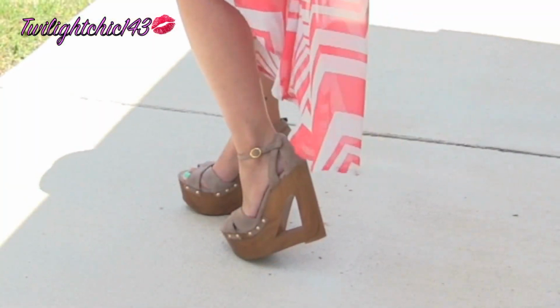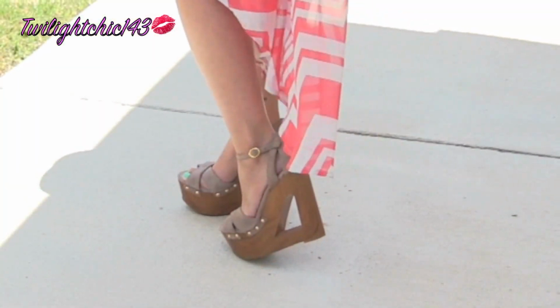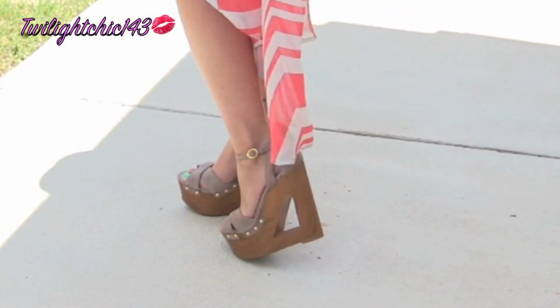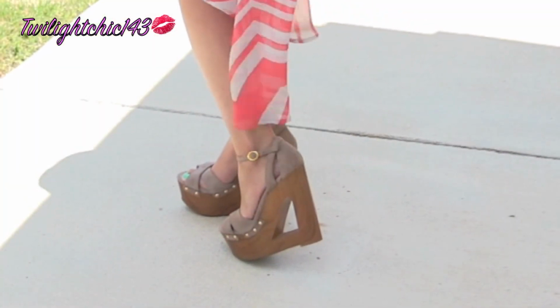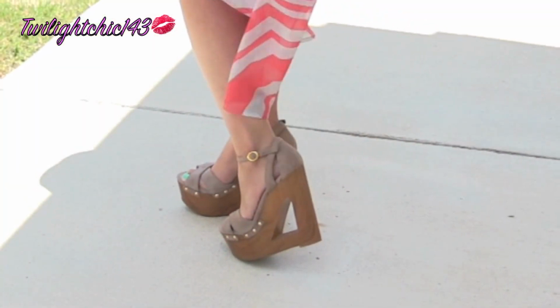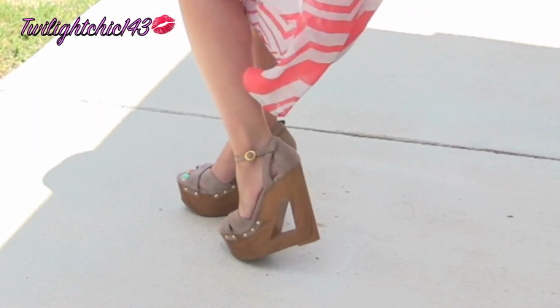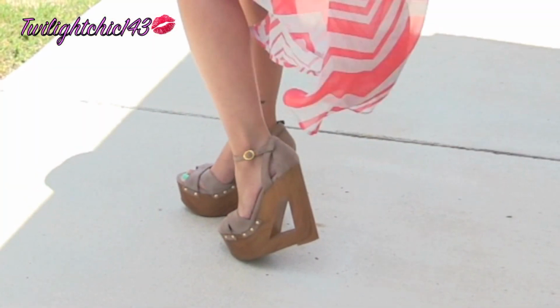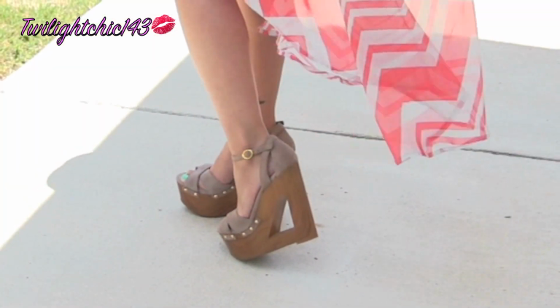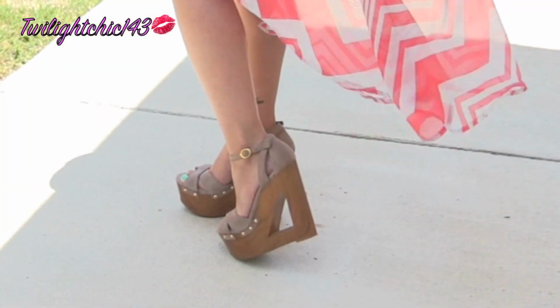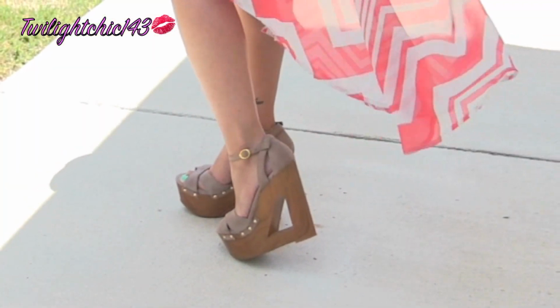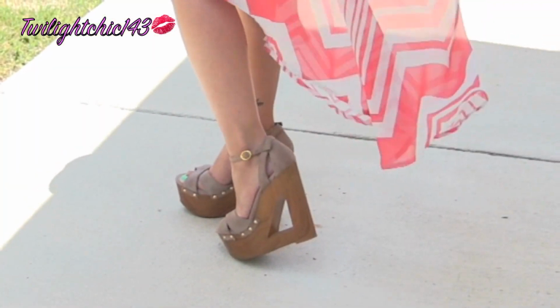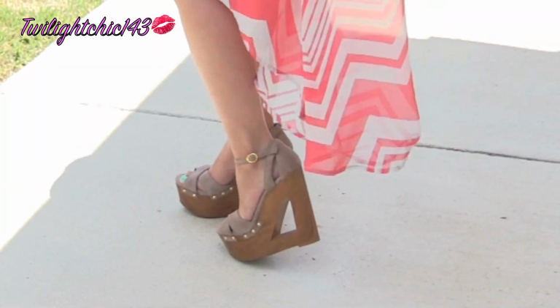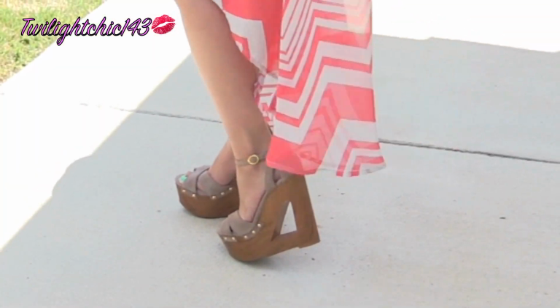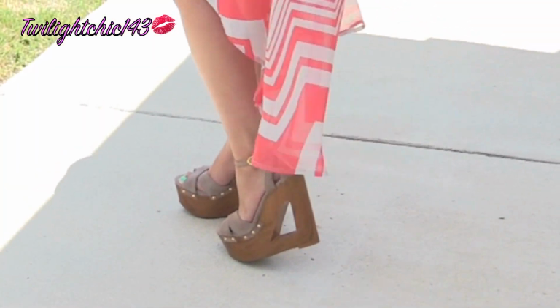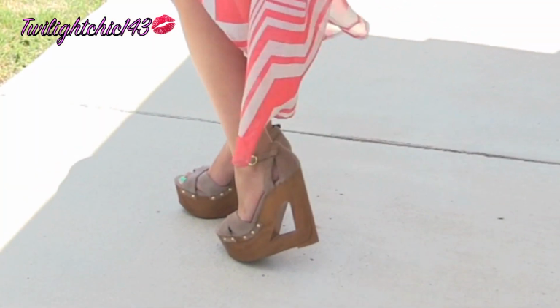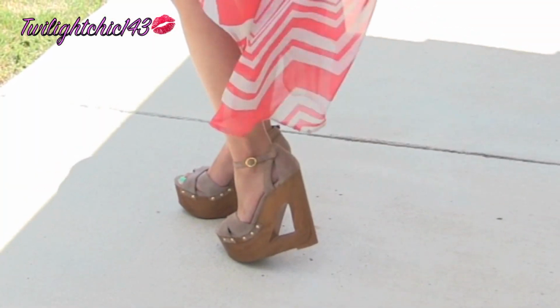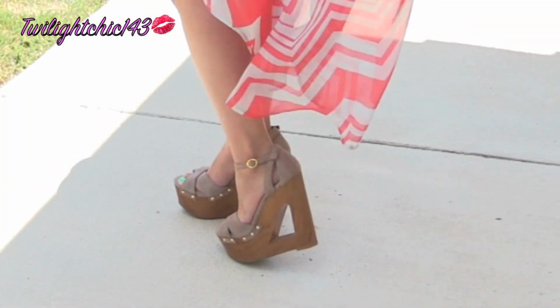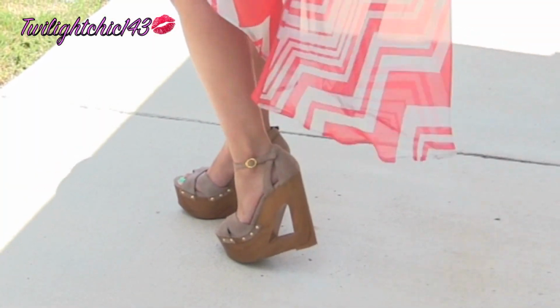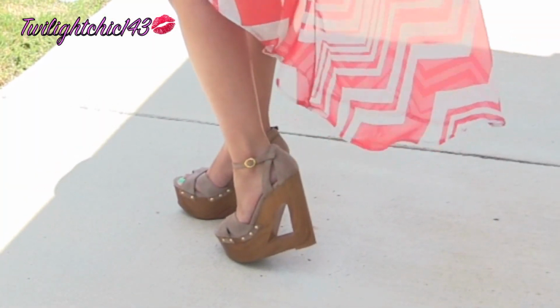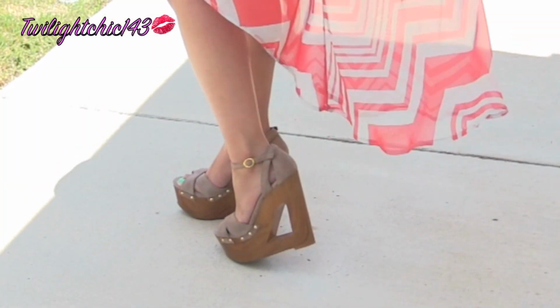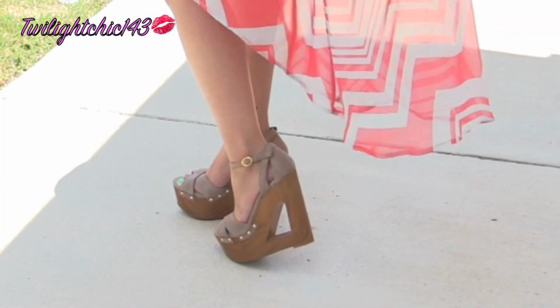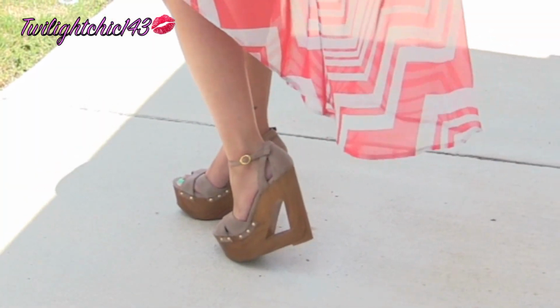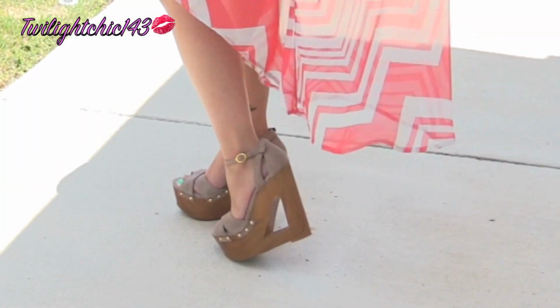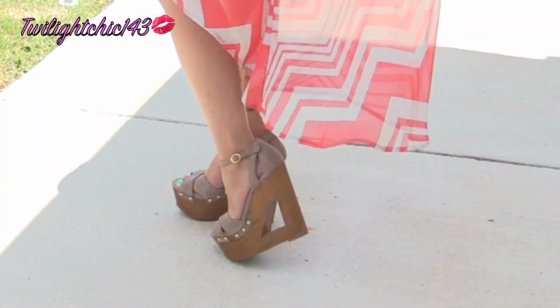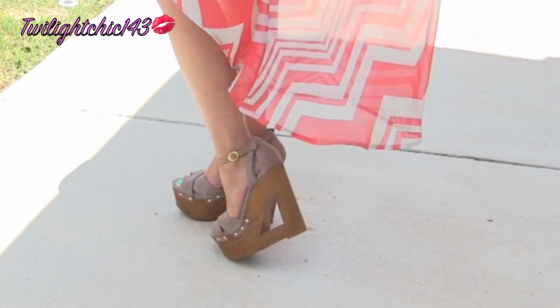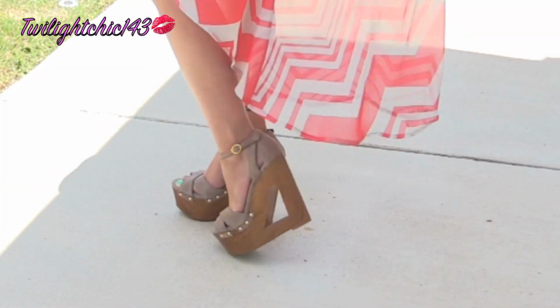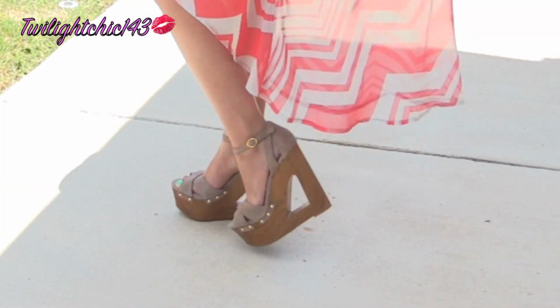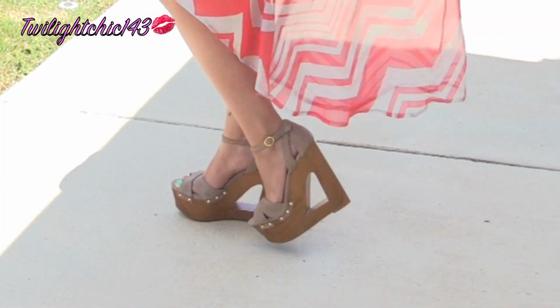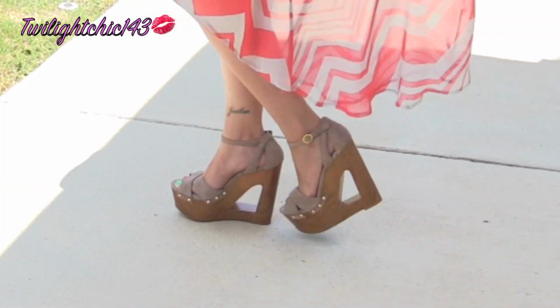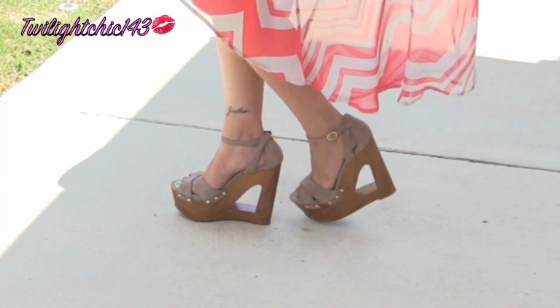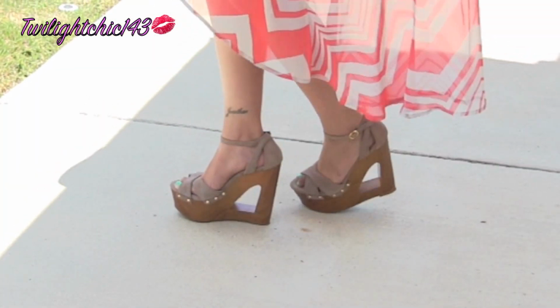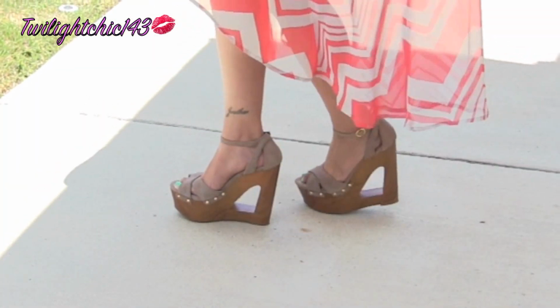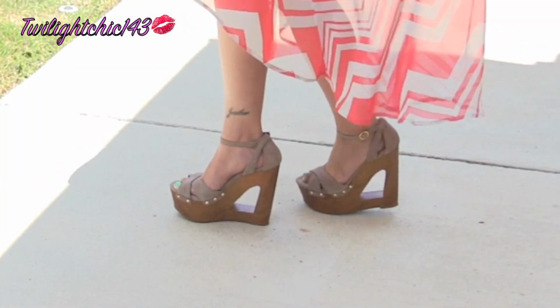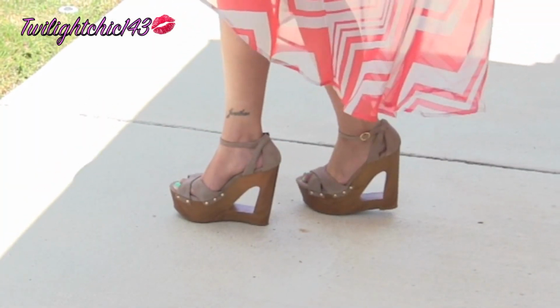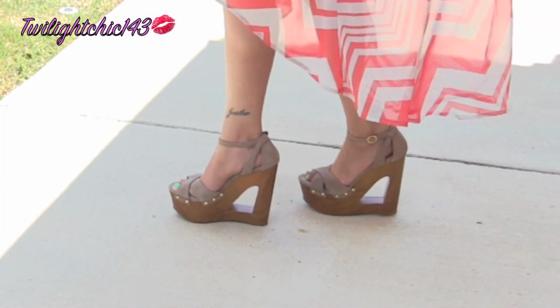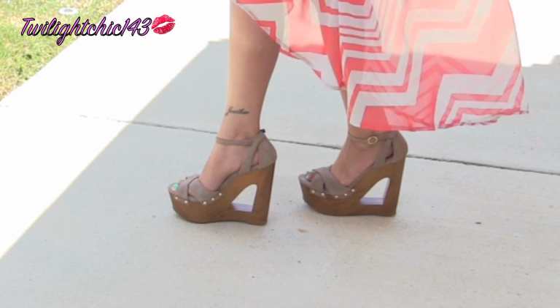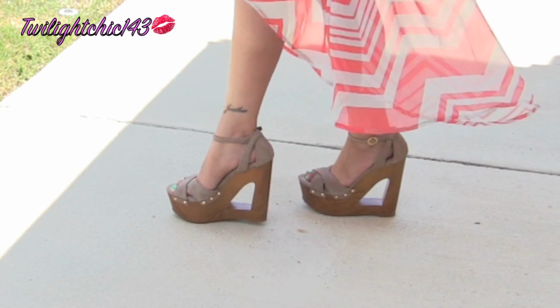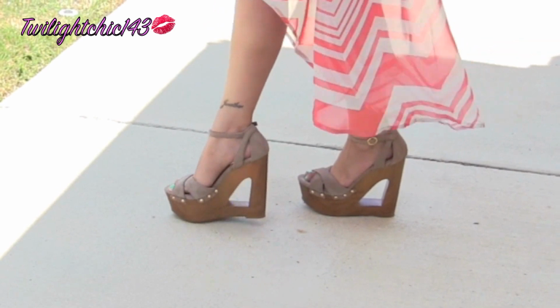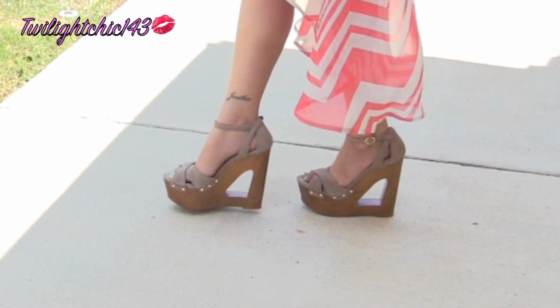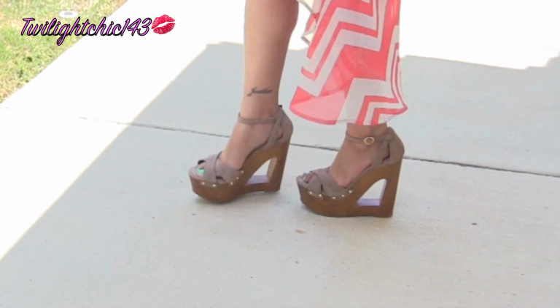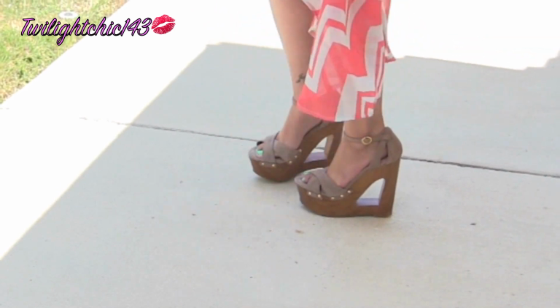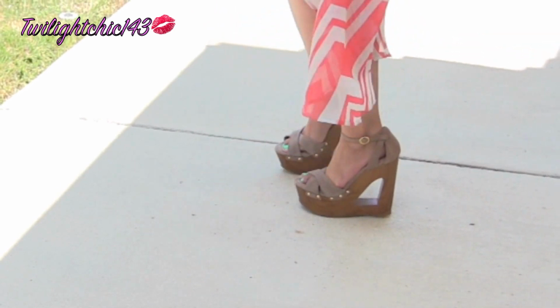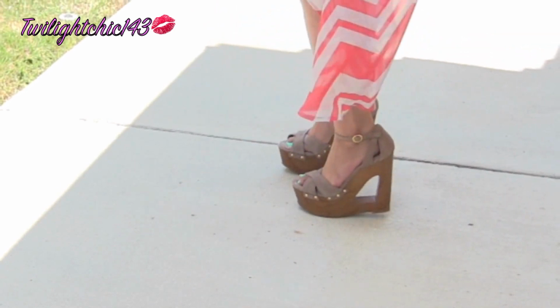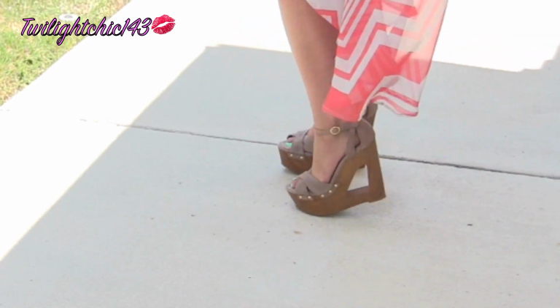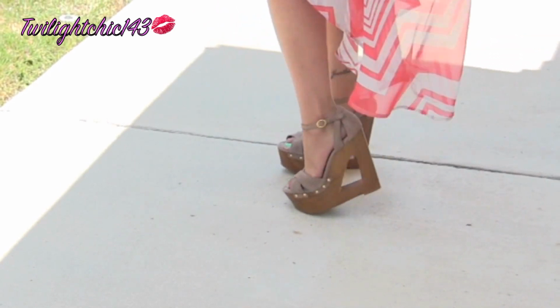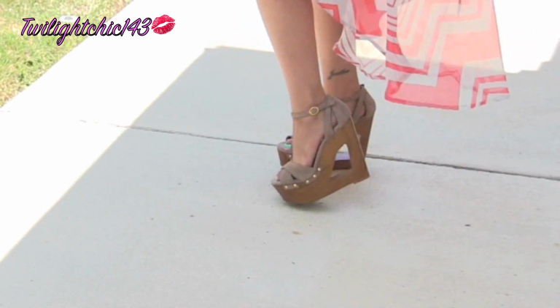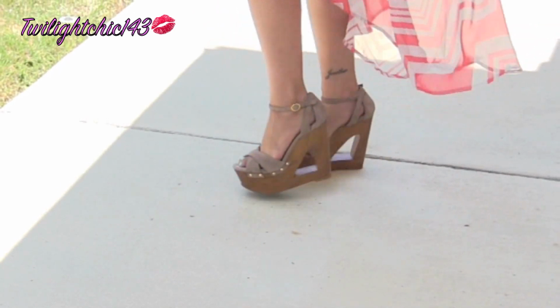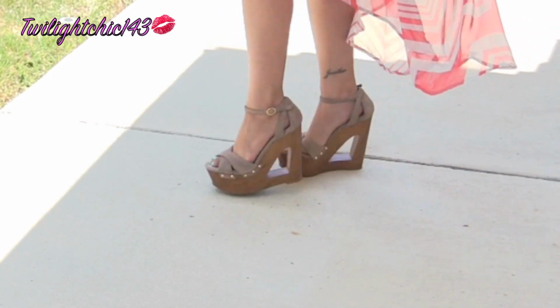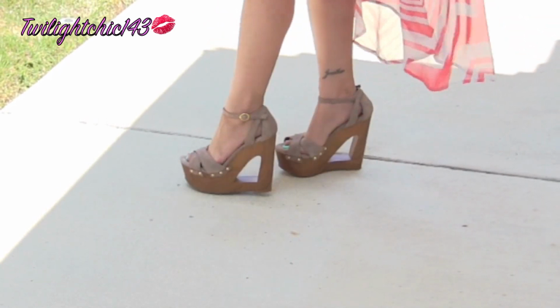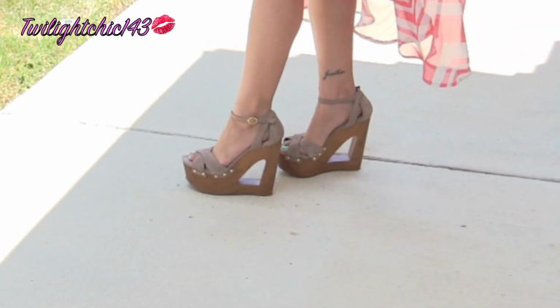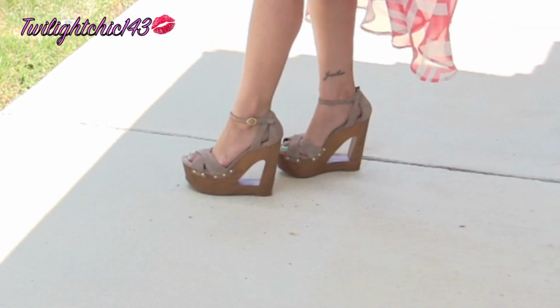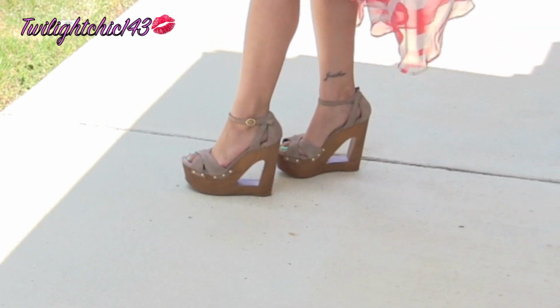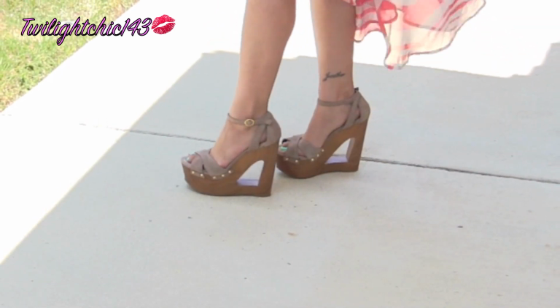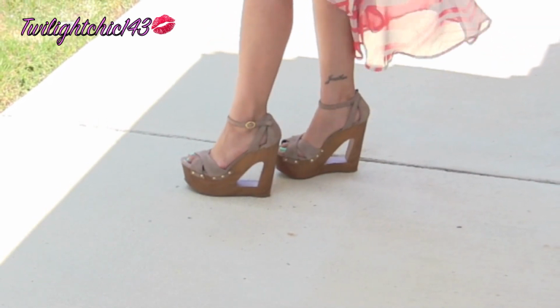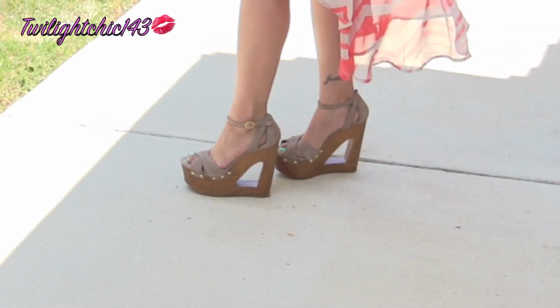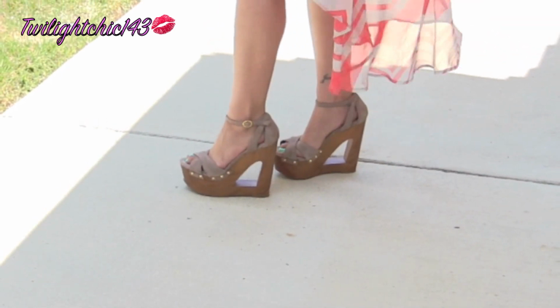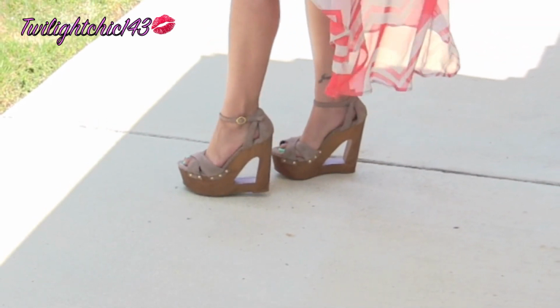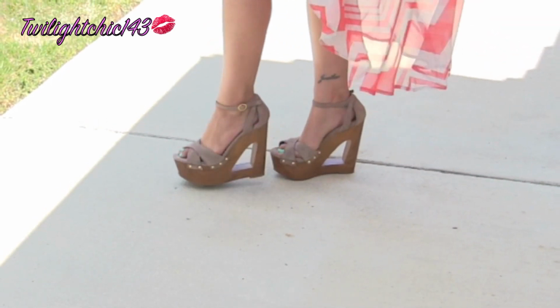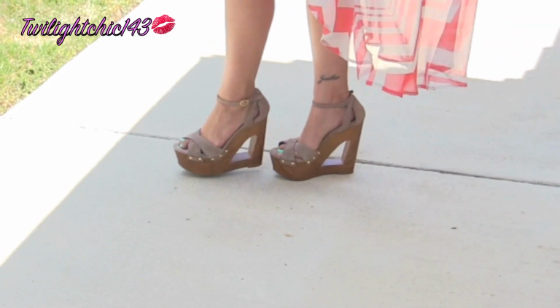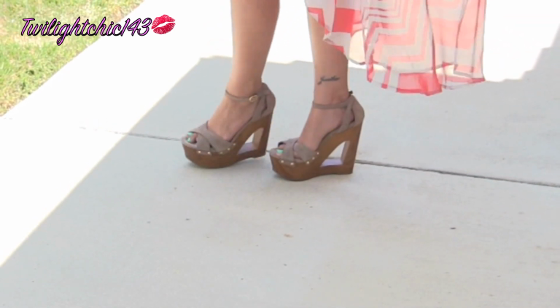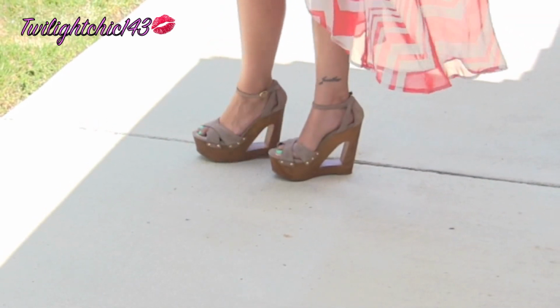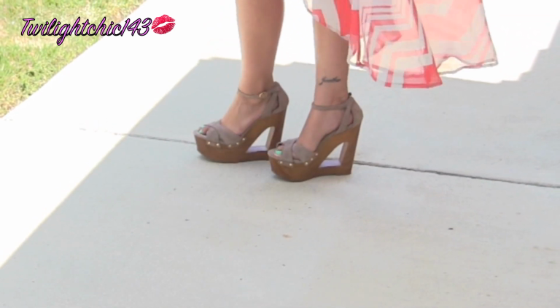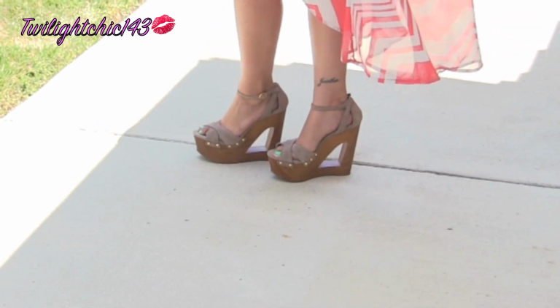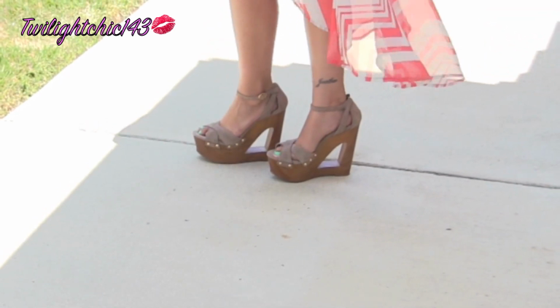For my shoes, I'm wearing my Jessica Simpson Nikki wedges, and believe me, these wedges are so super comfortable.